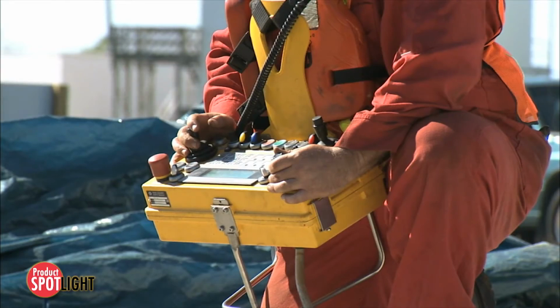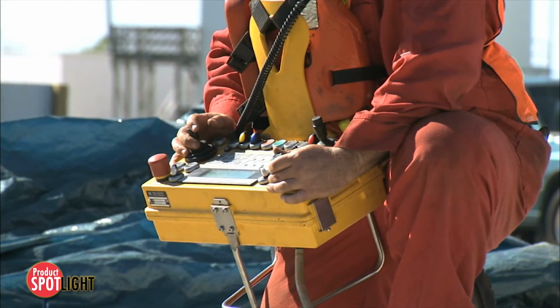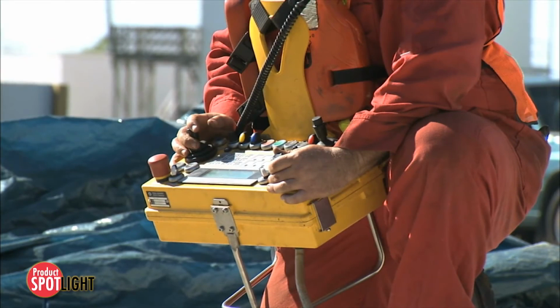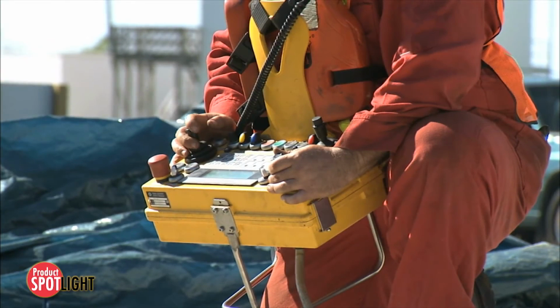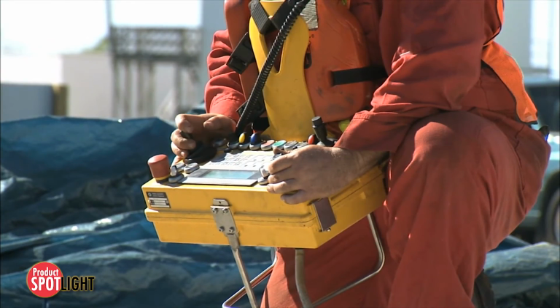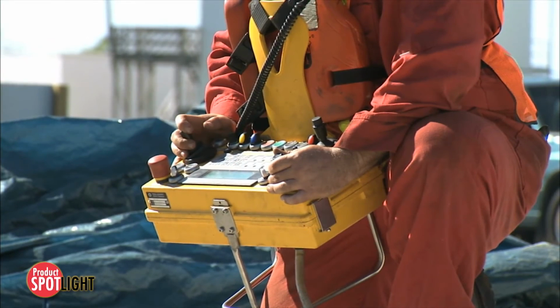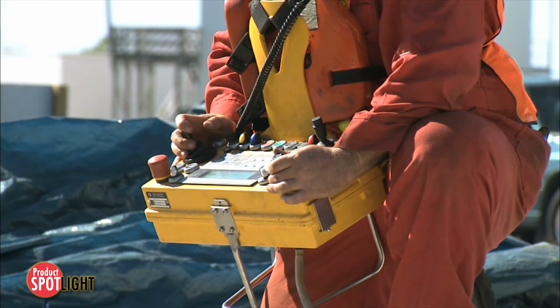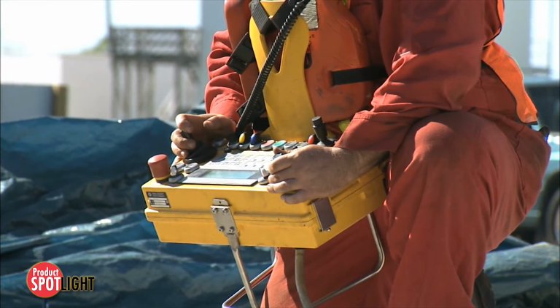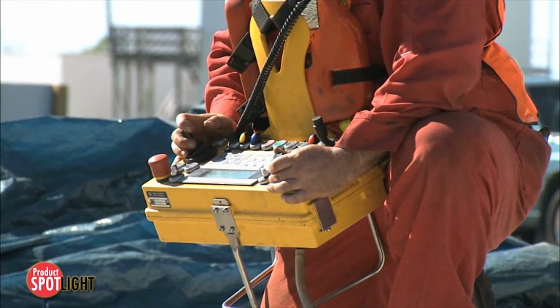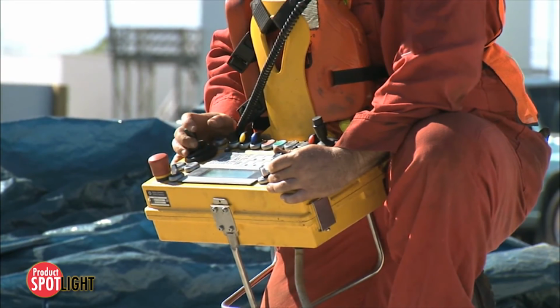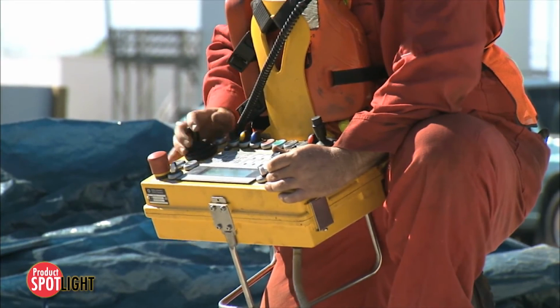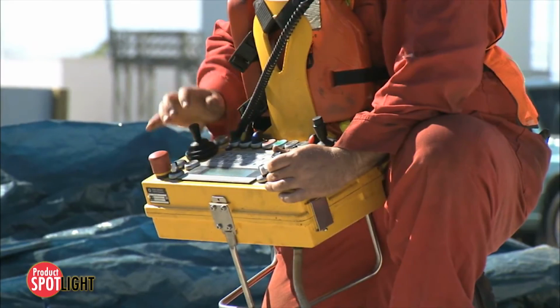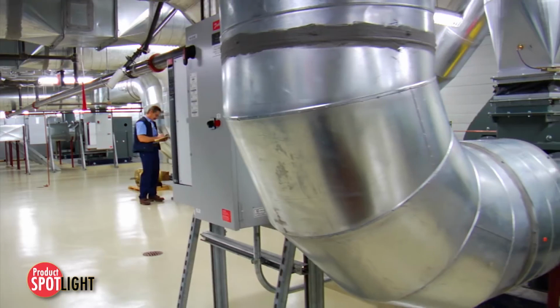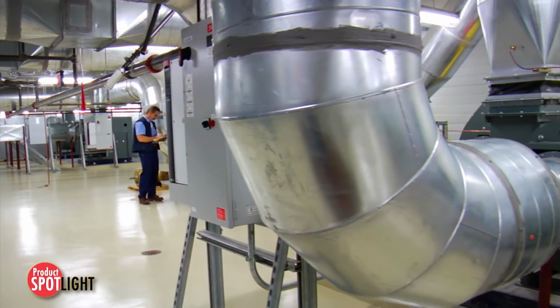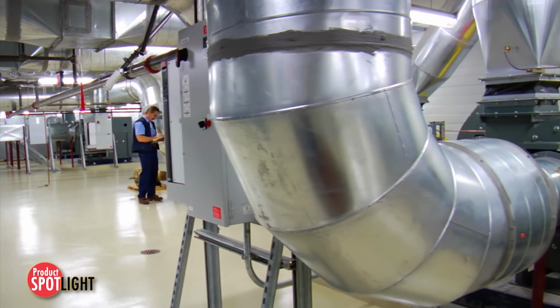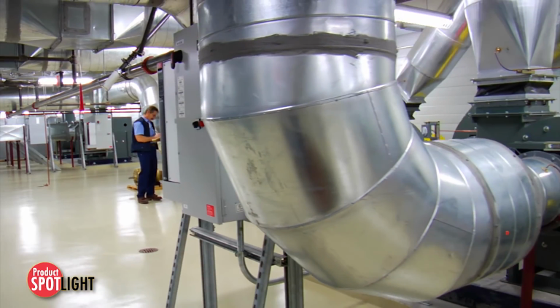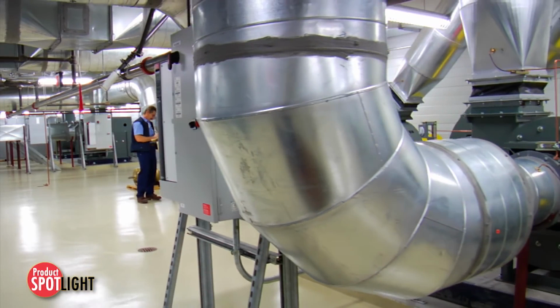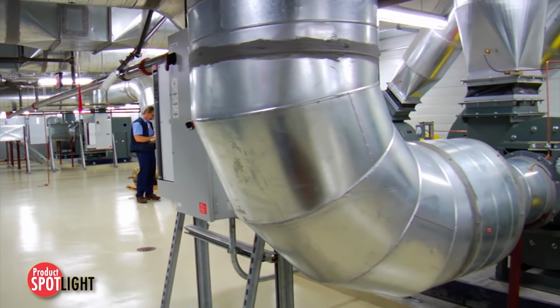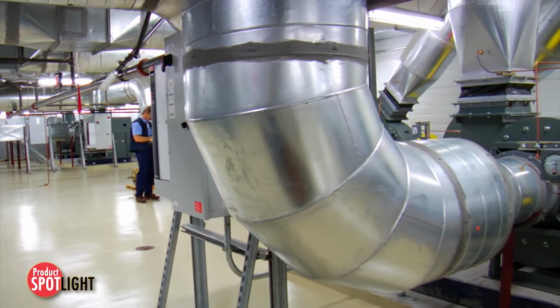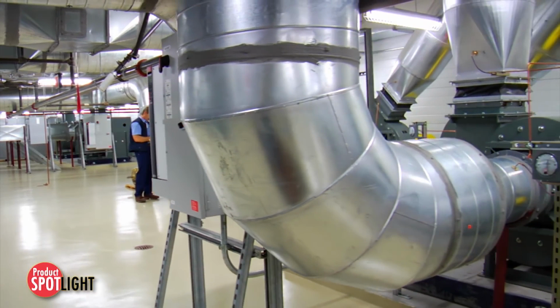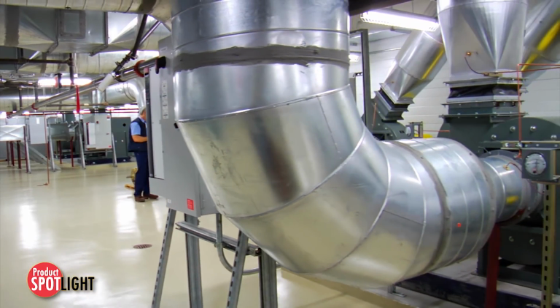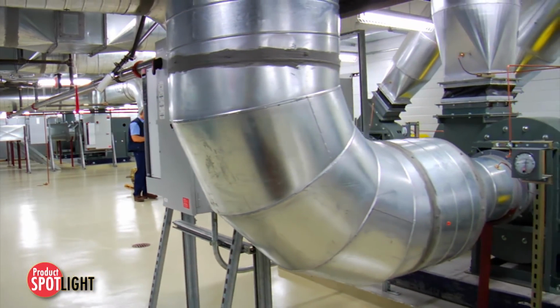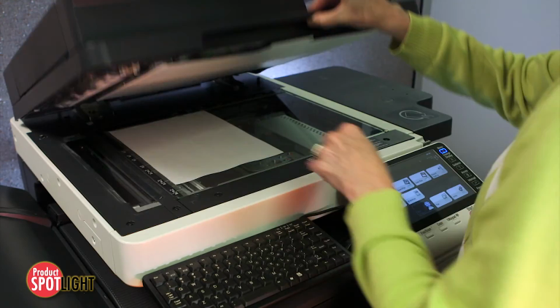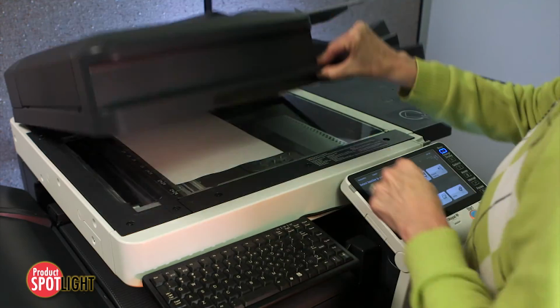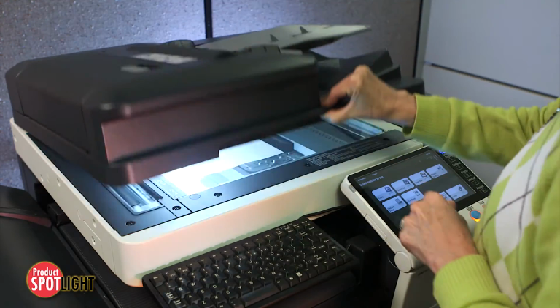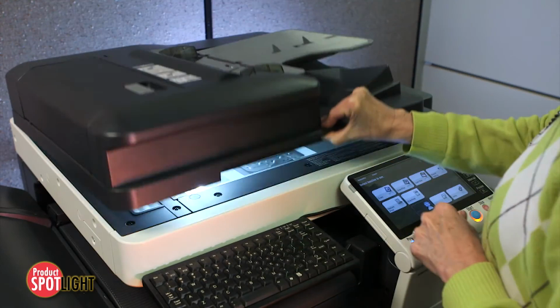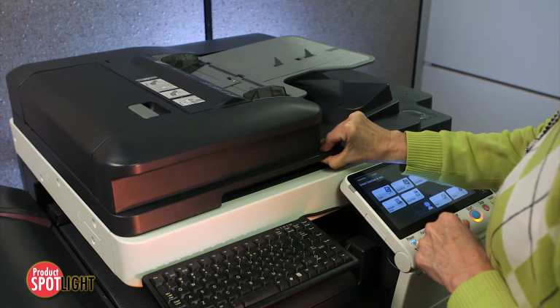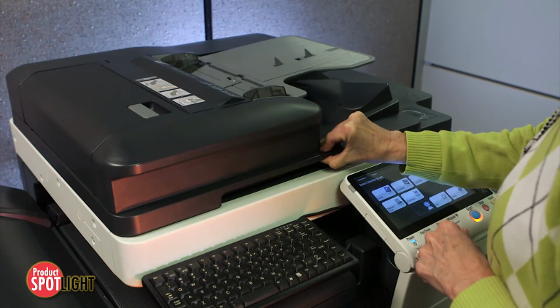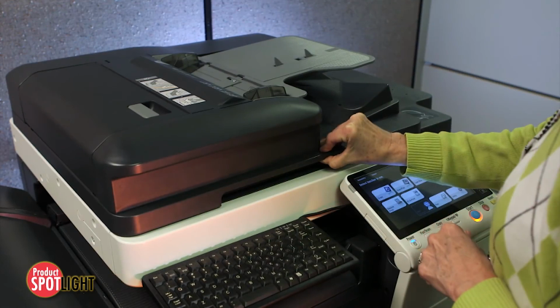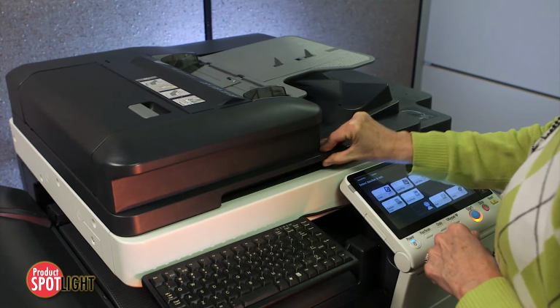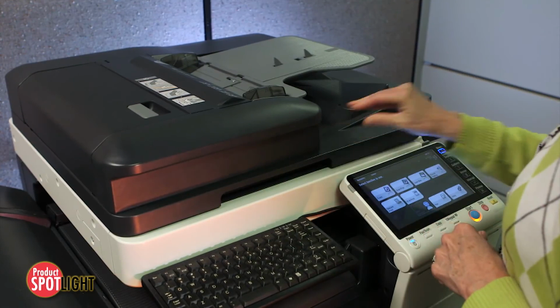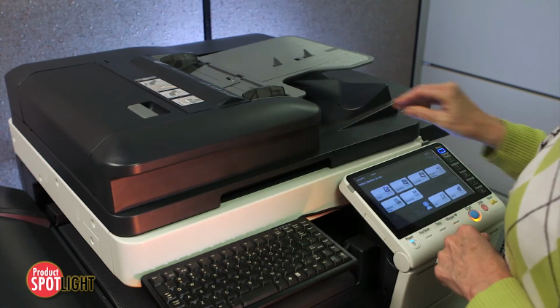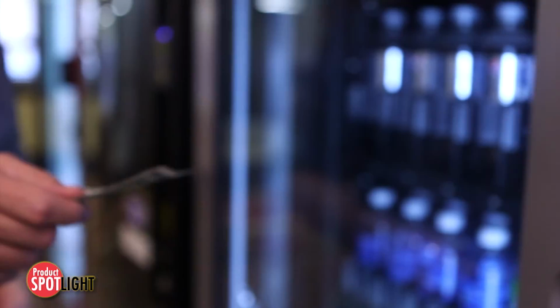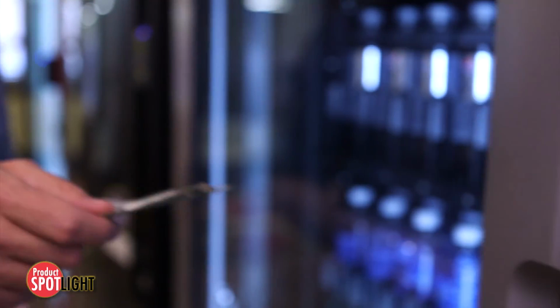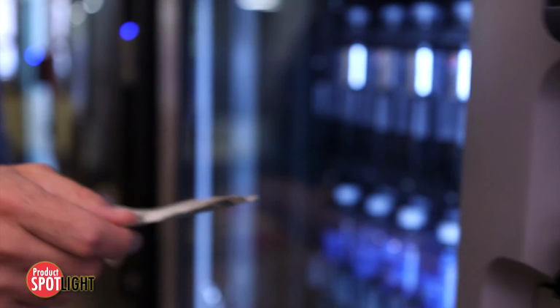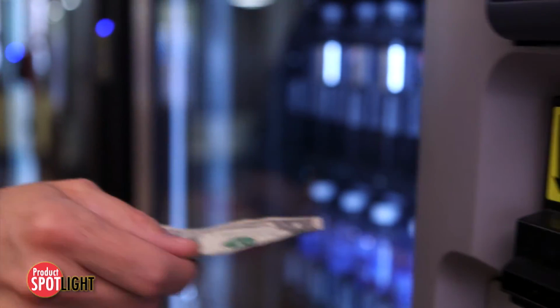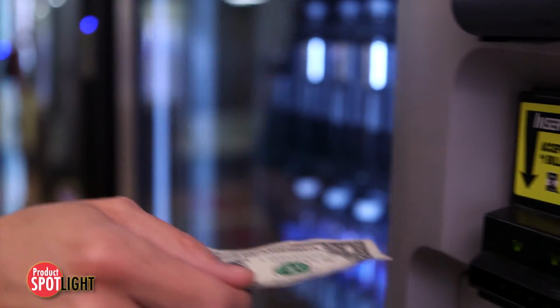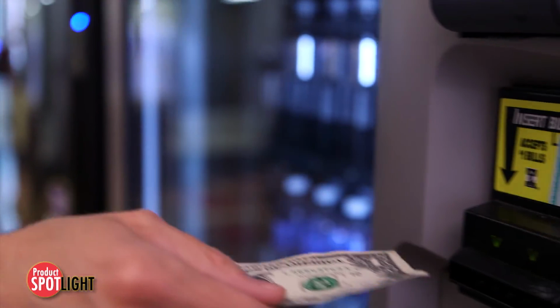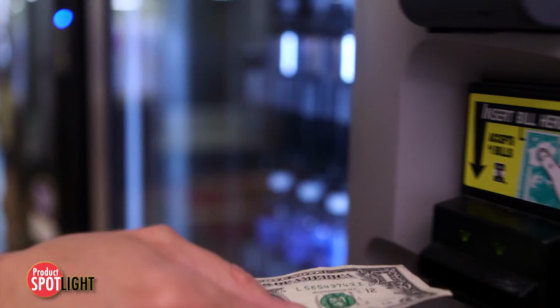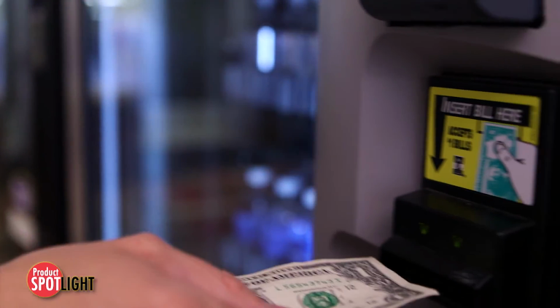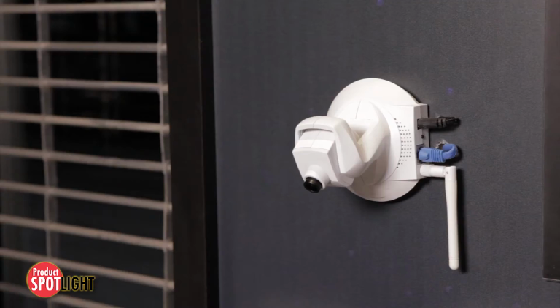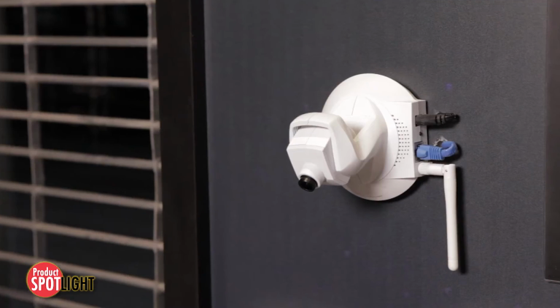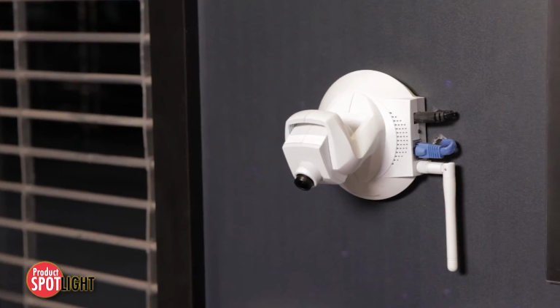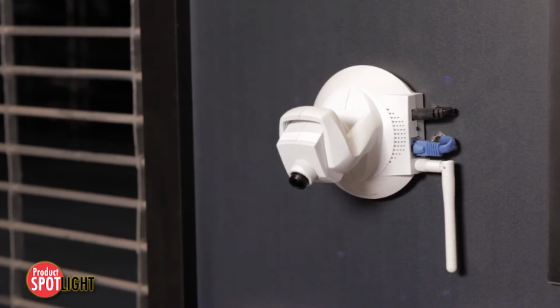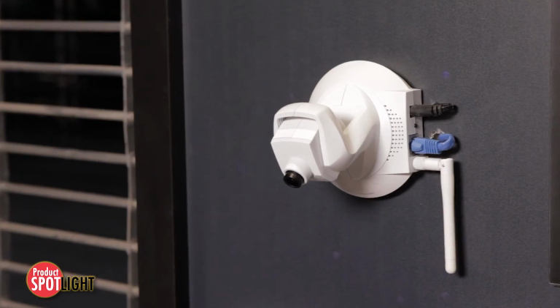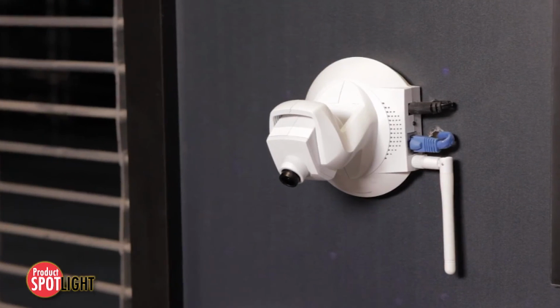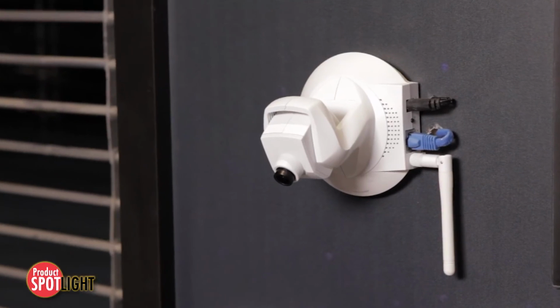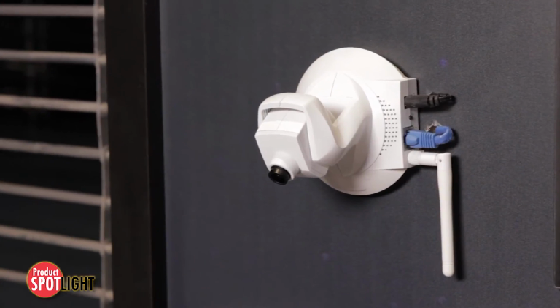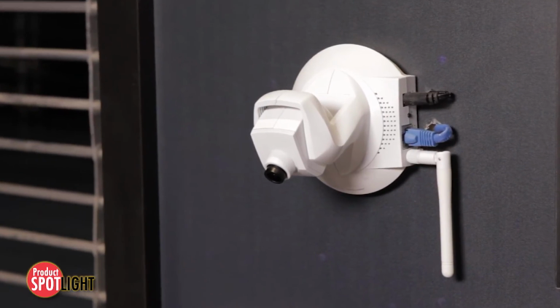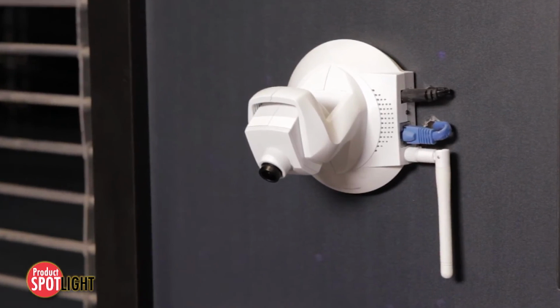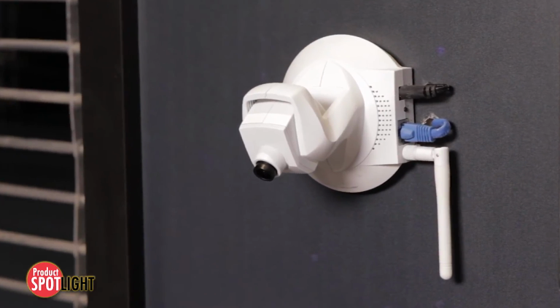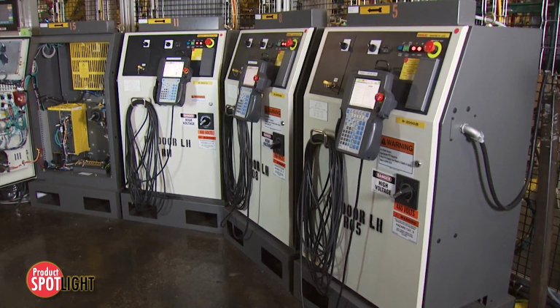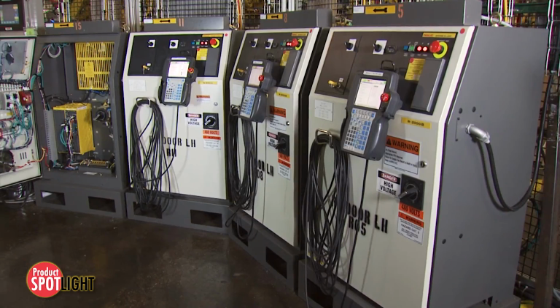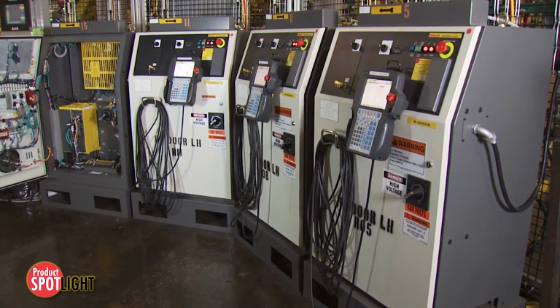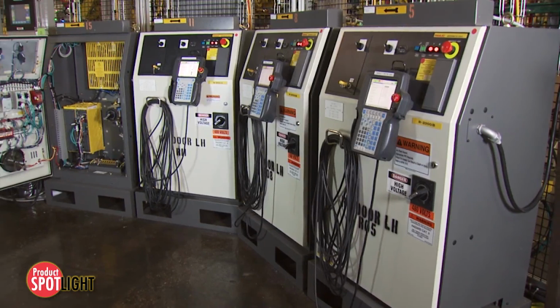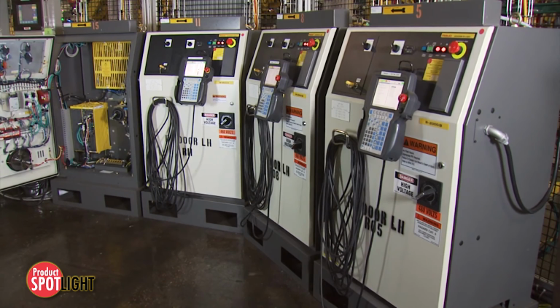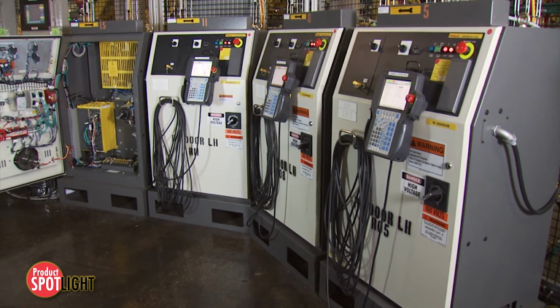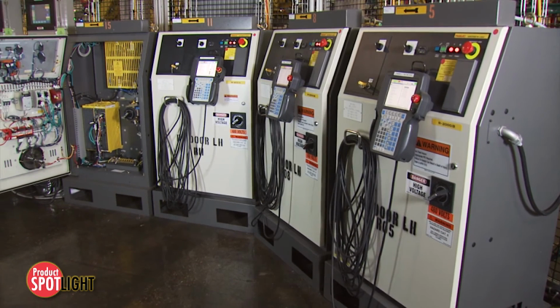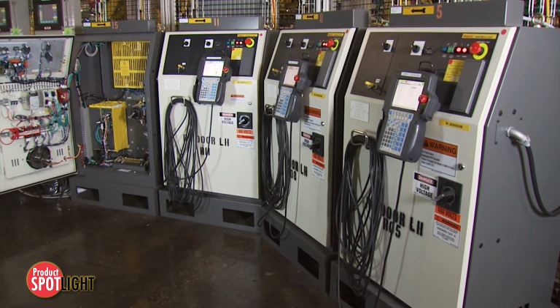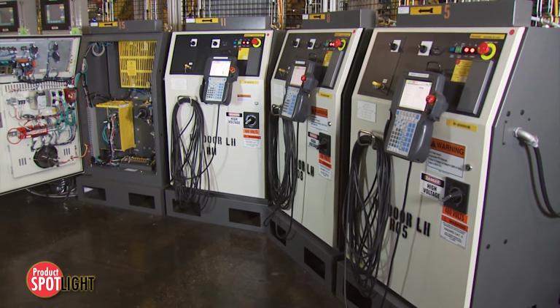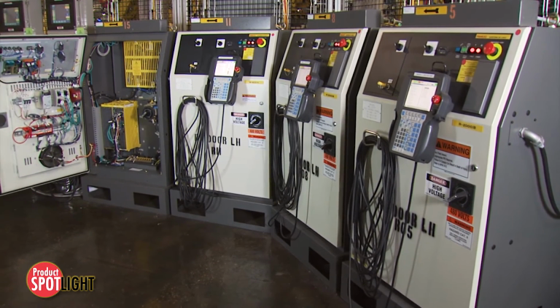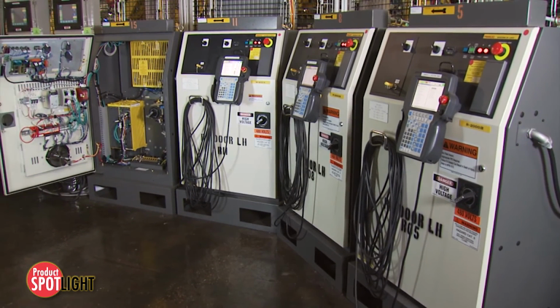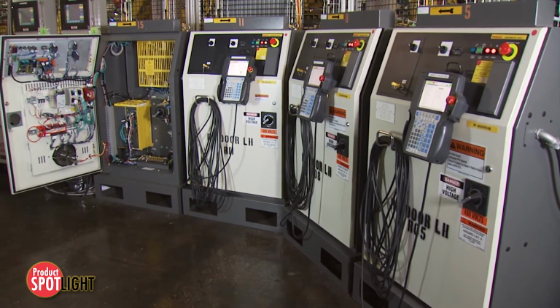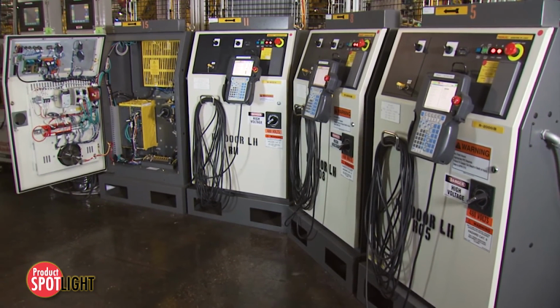For industrial applications, a partial list includes HVAC, copiers, vending machines, security systems, and industrial controls.